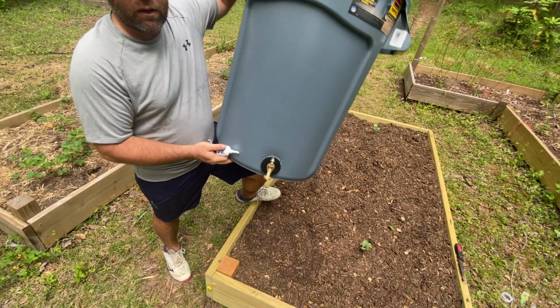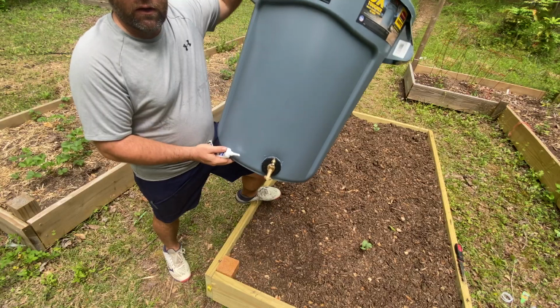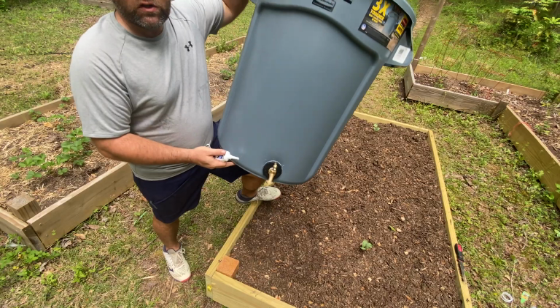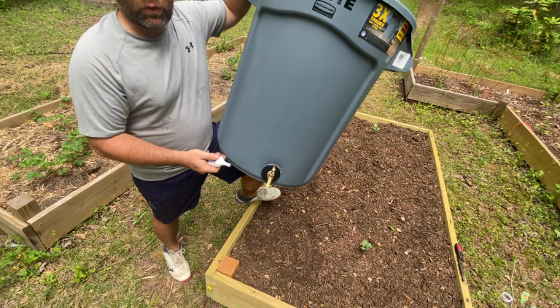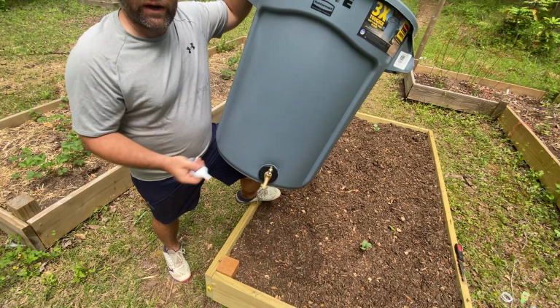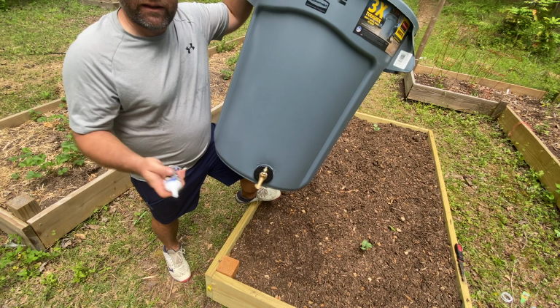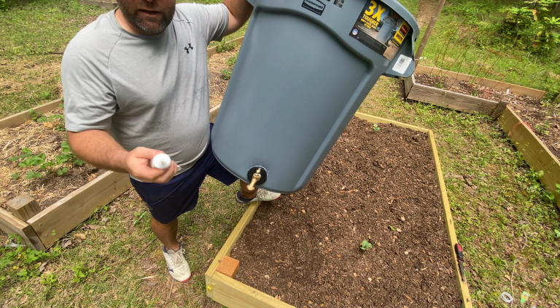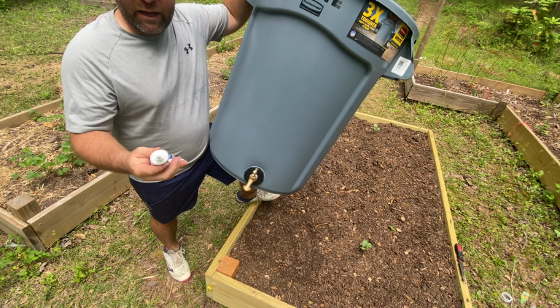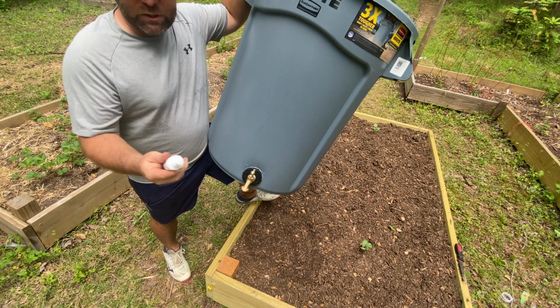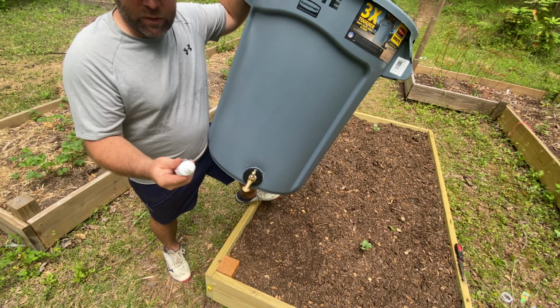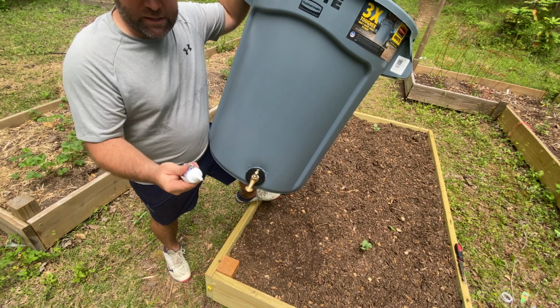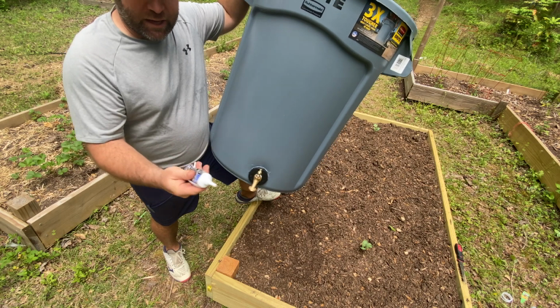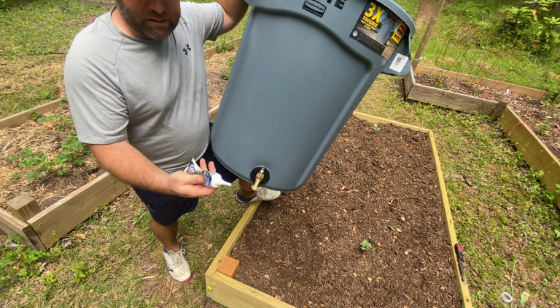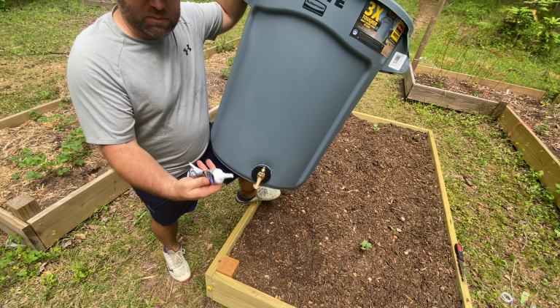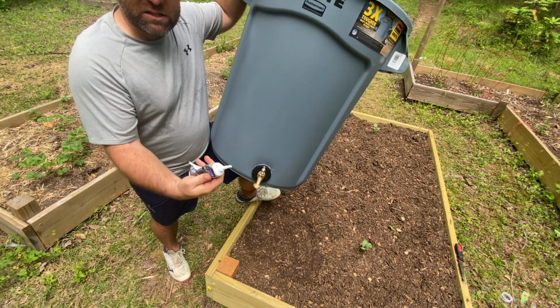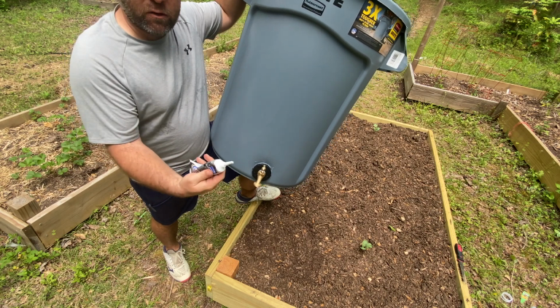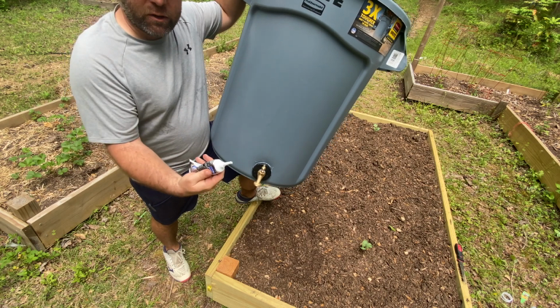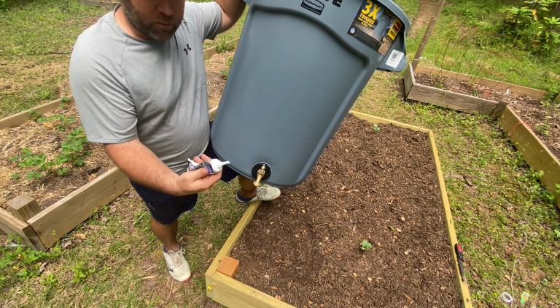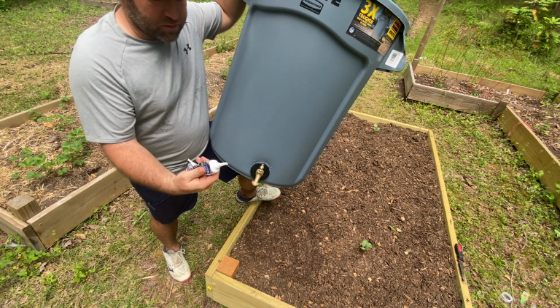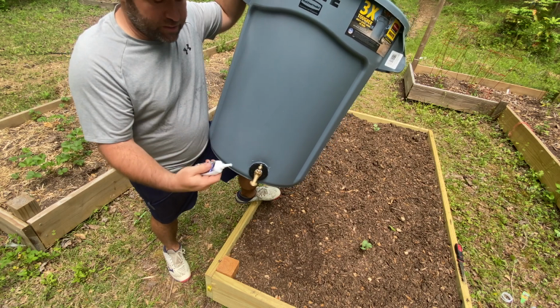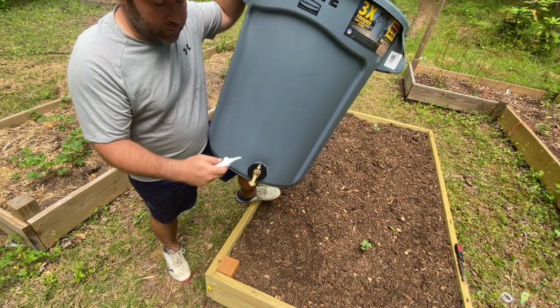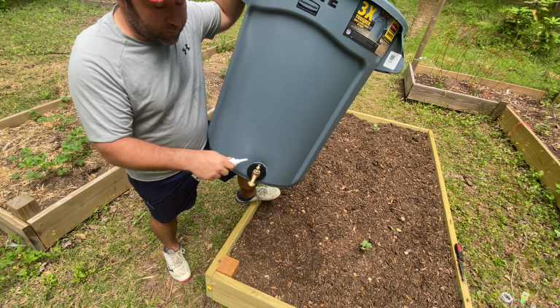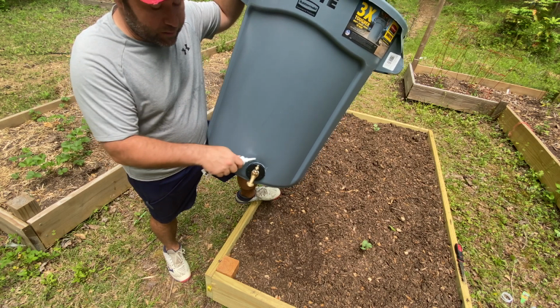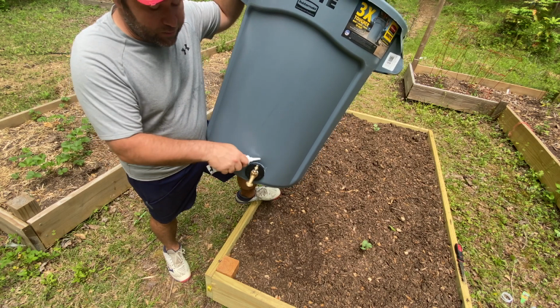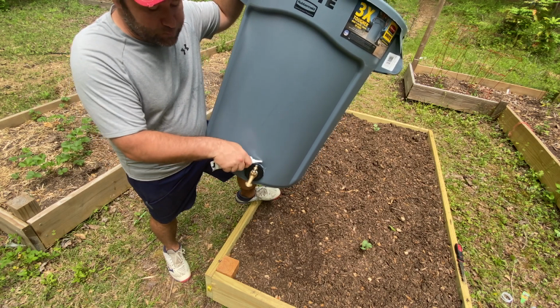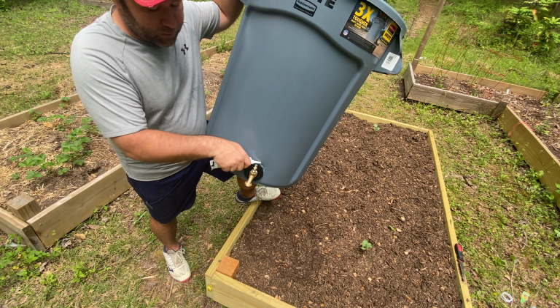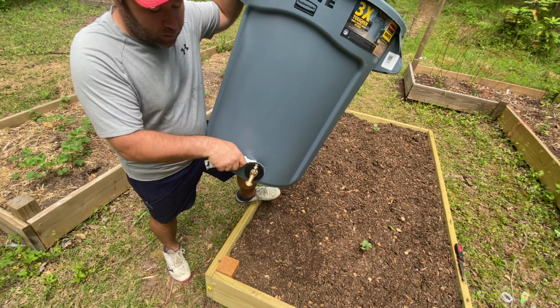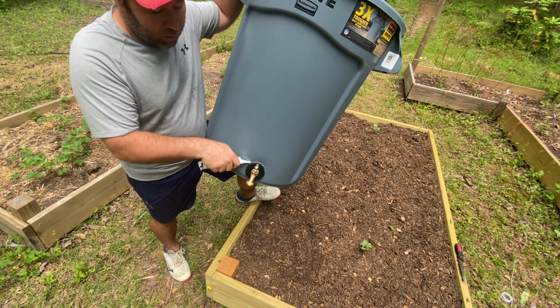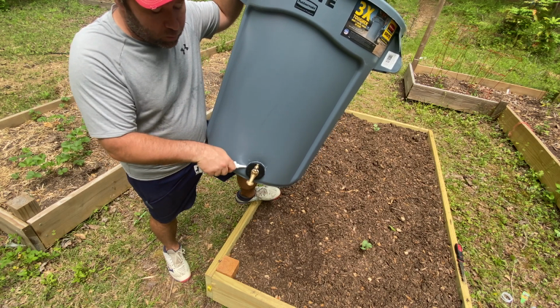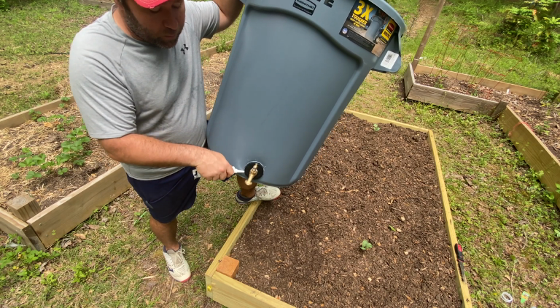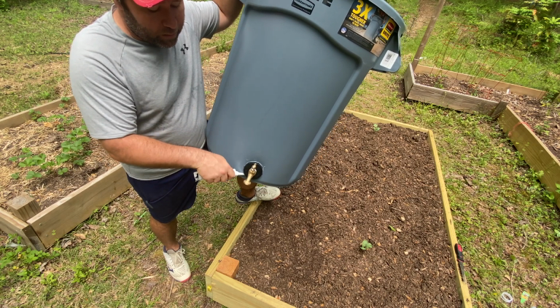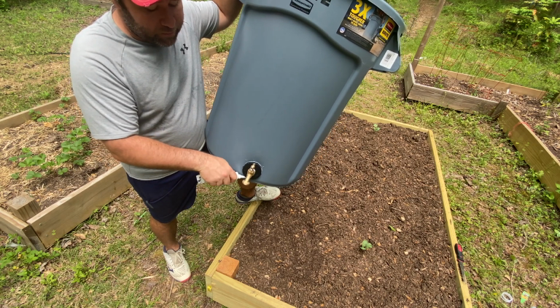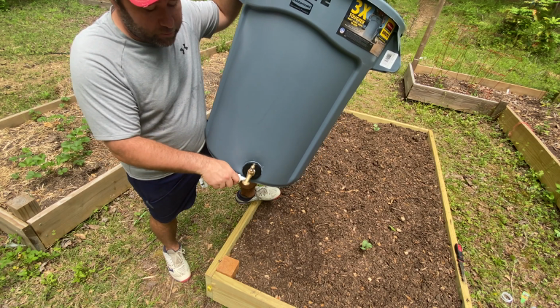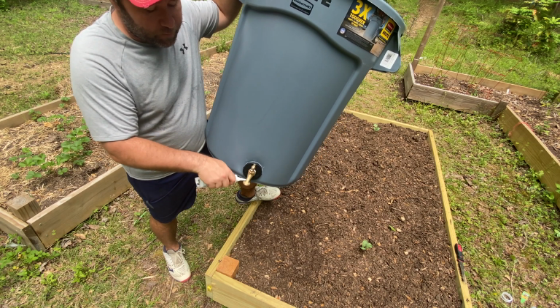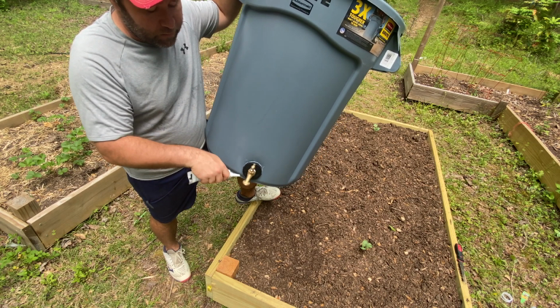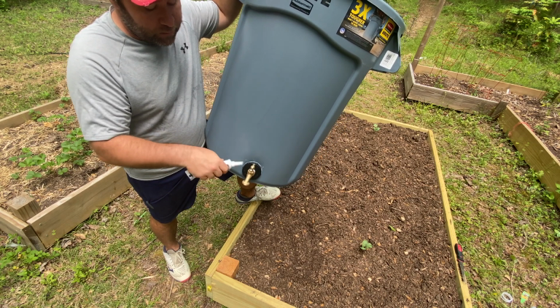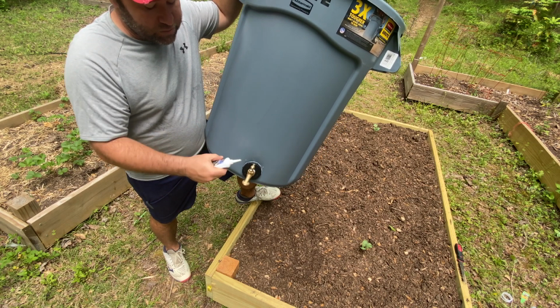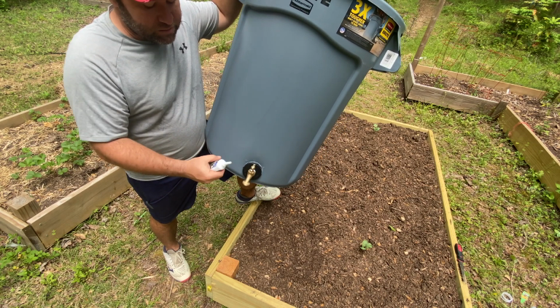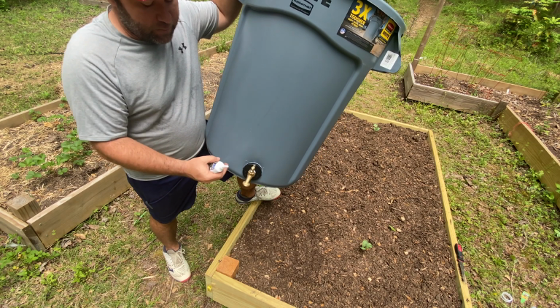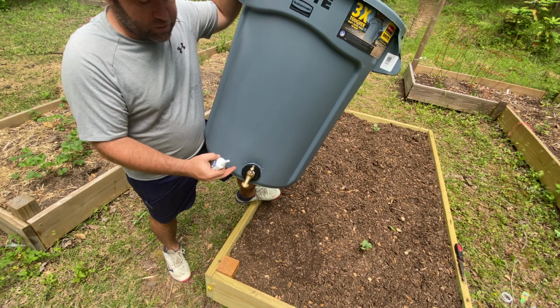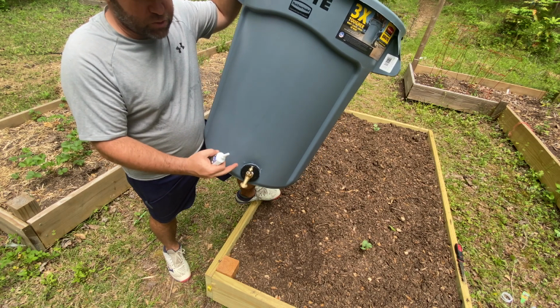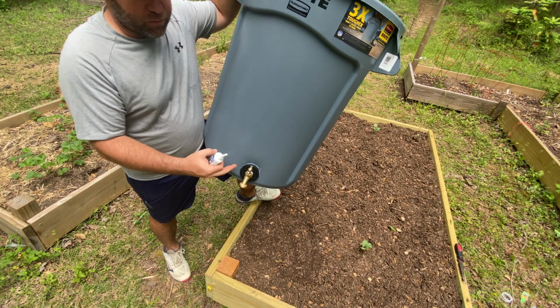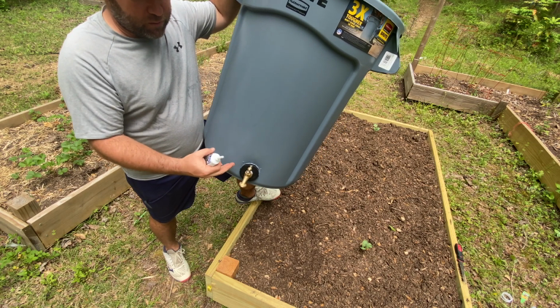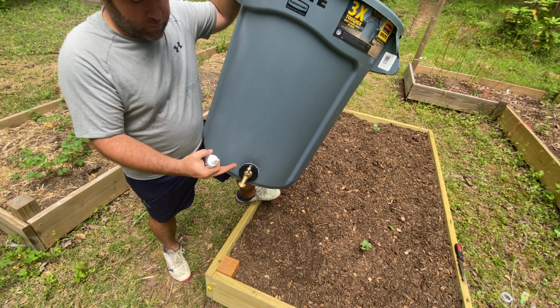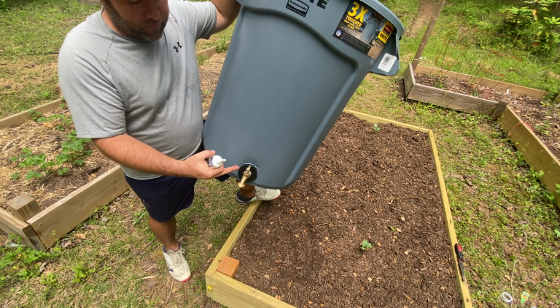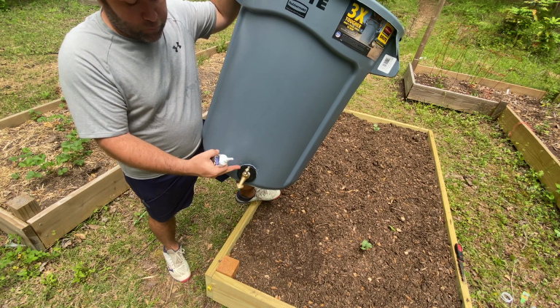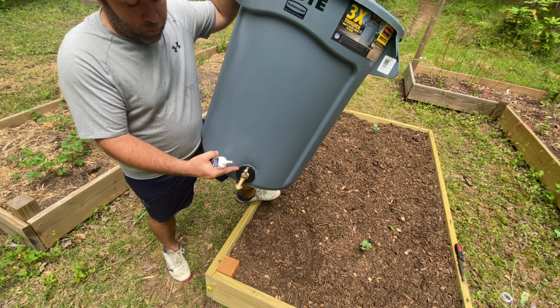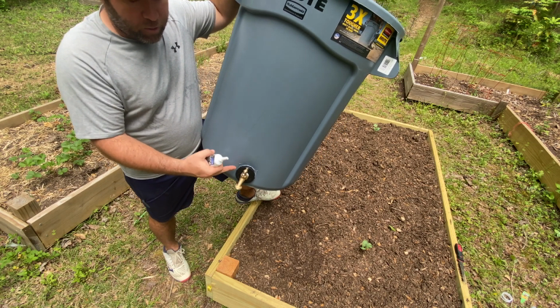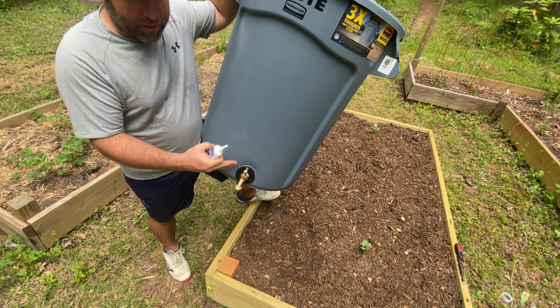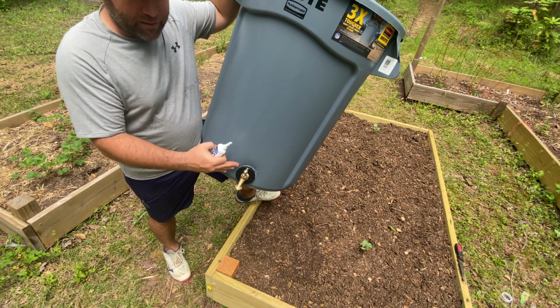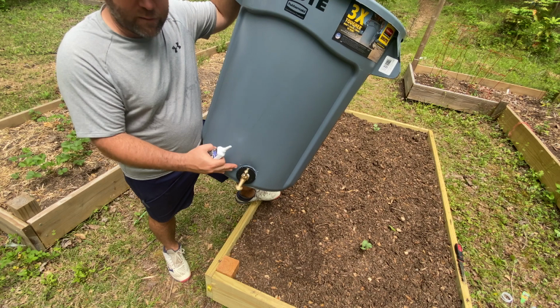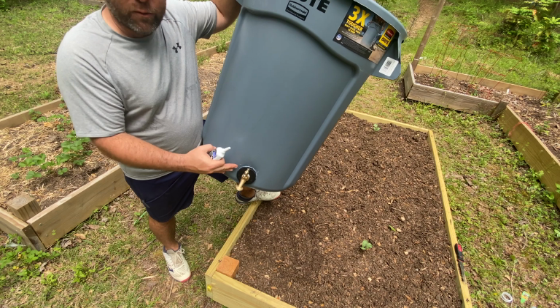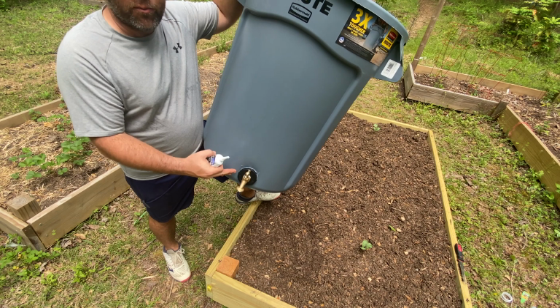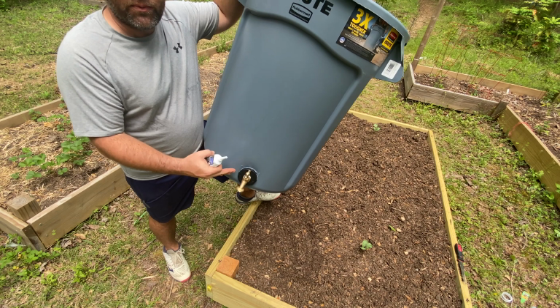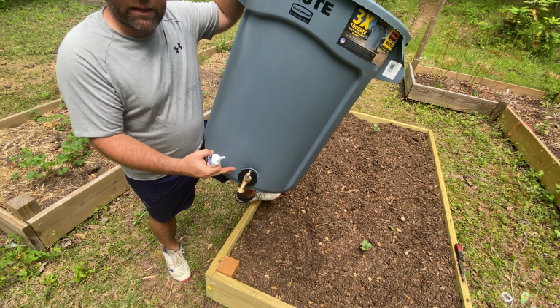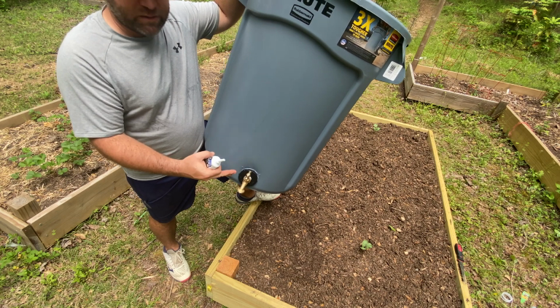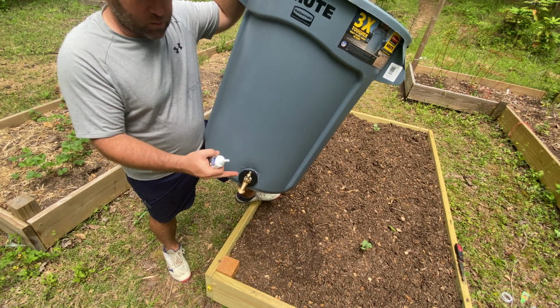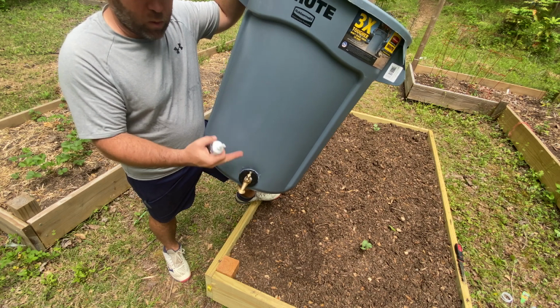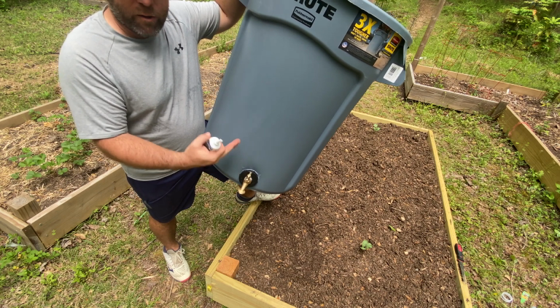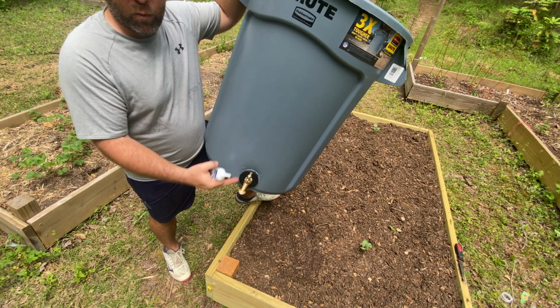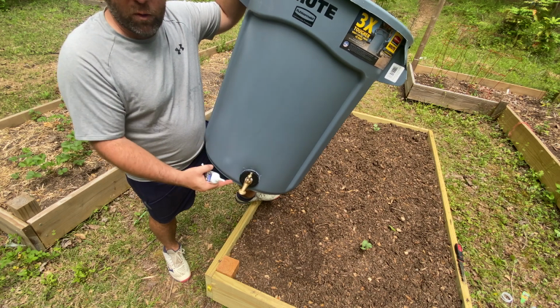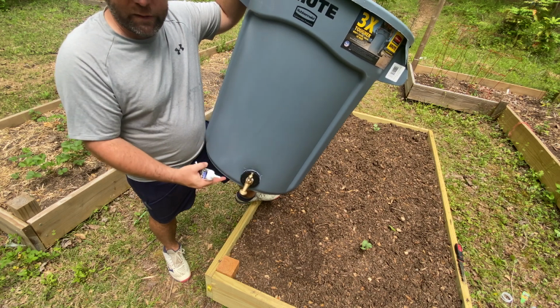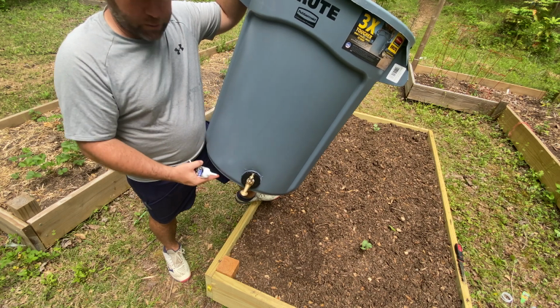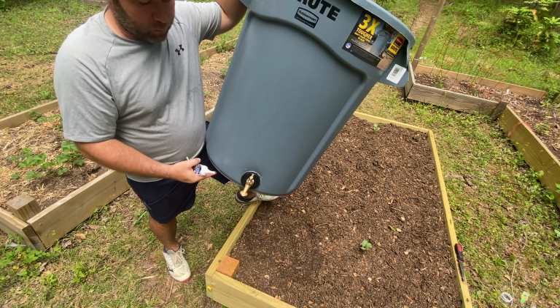What I did next was get some silicone sealant and put it all around here just to make sure that if there are any little openings, the water won't leak through.